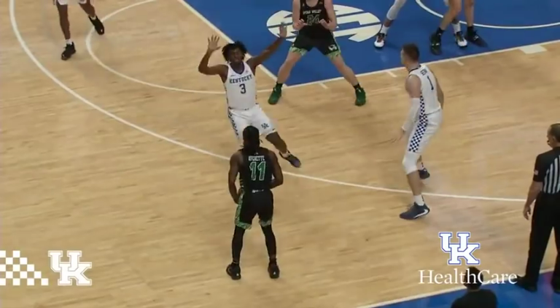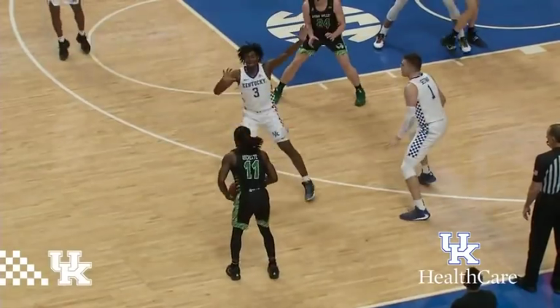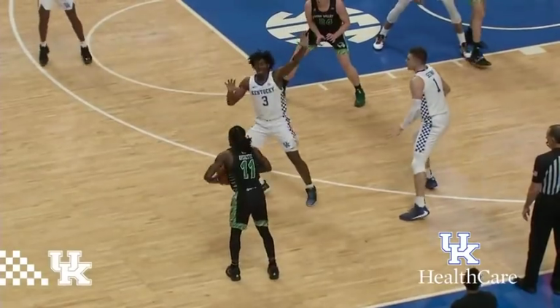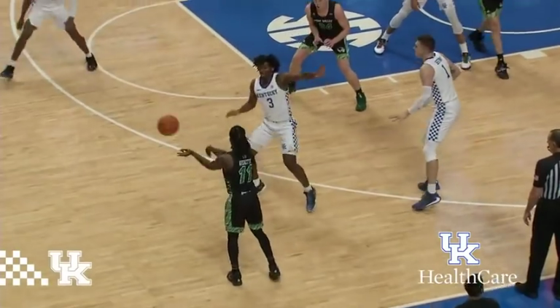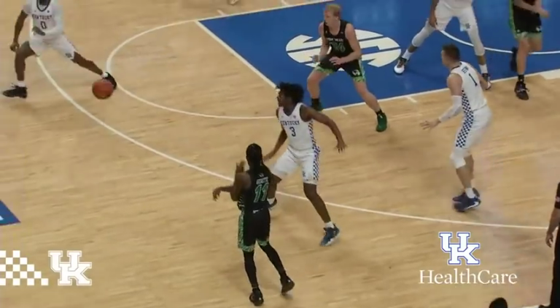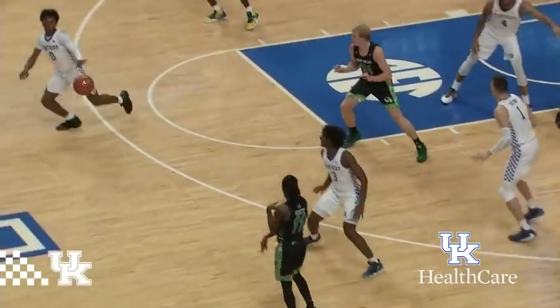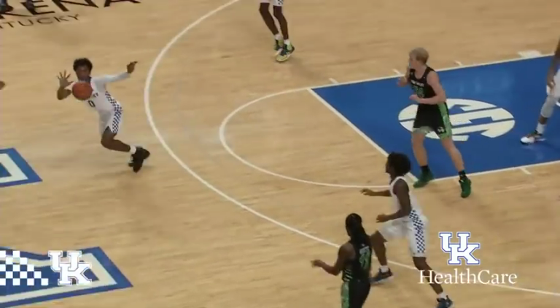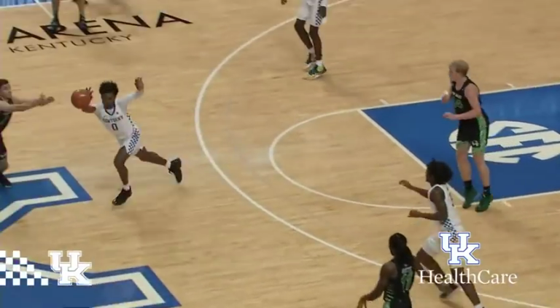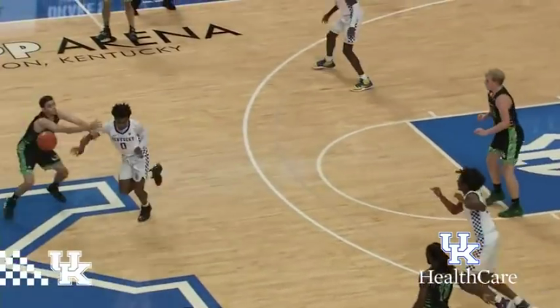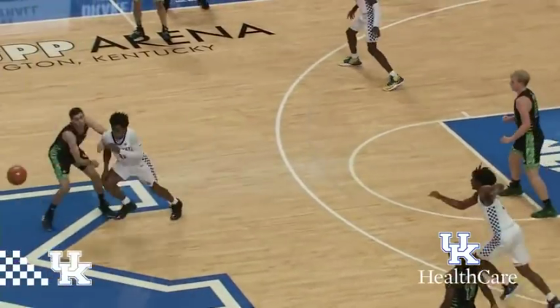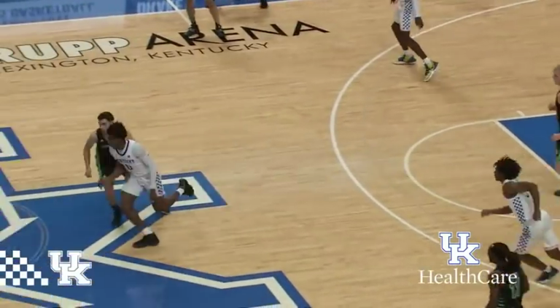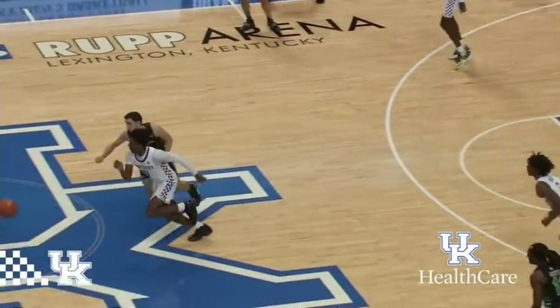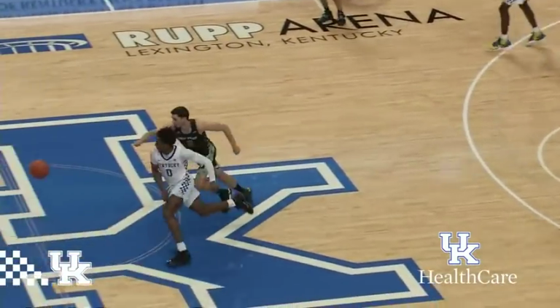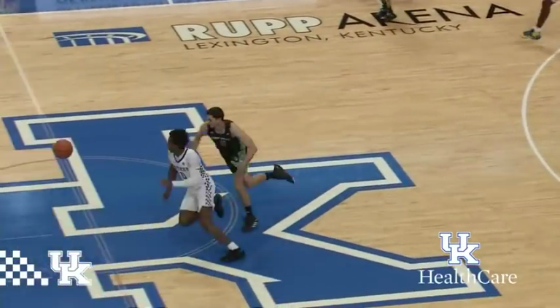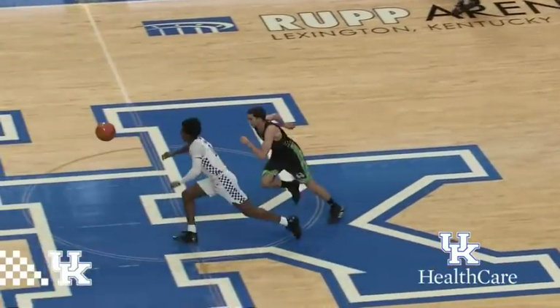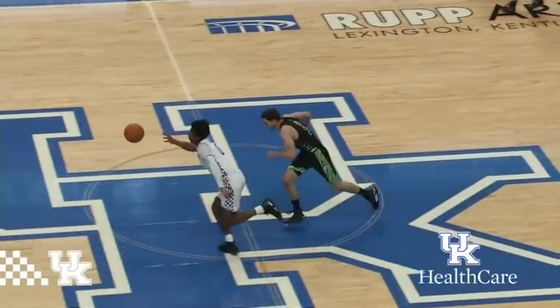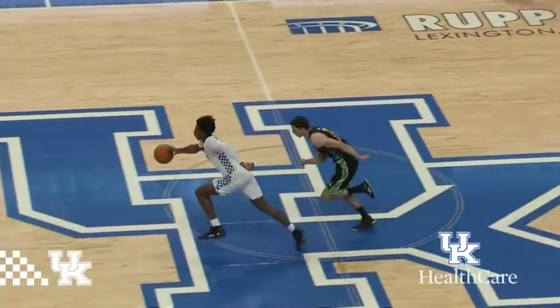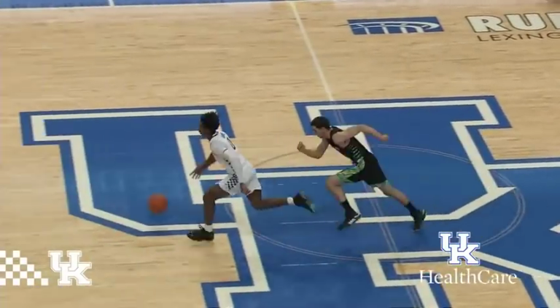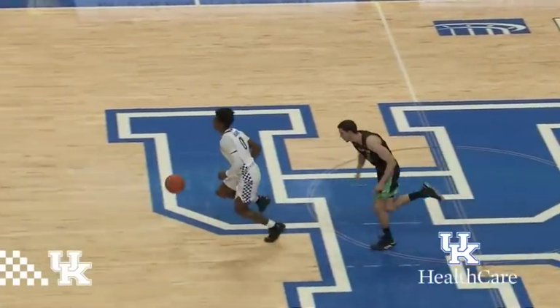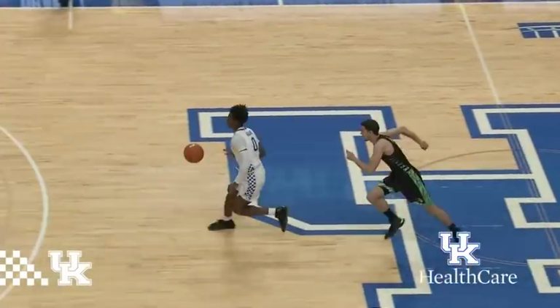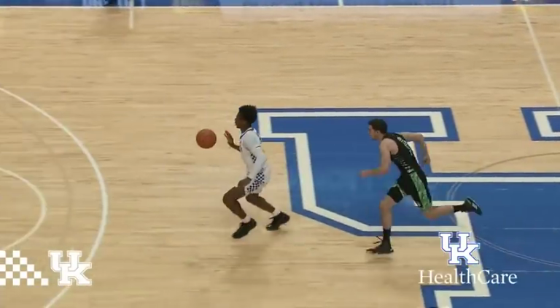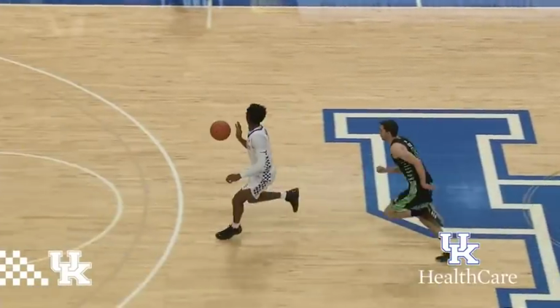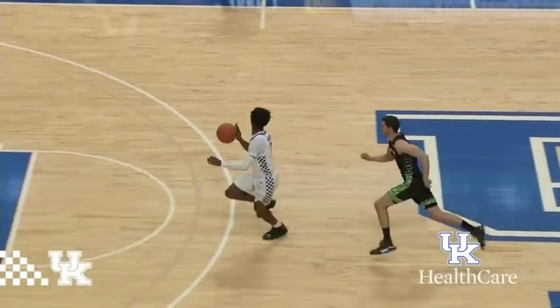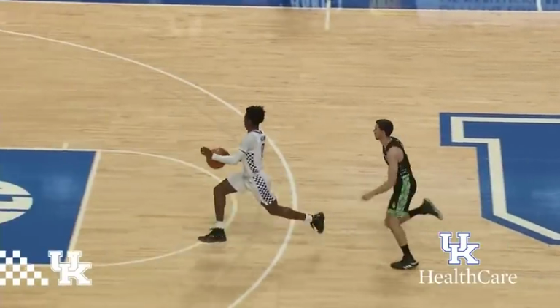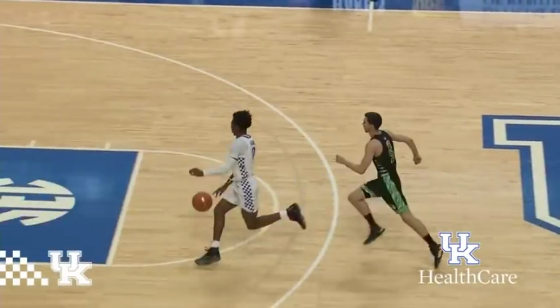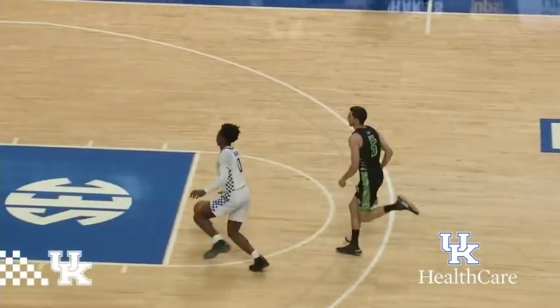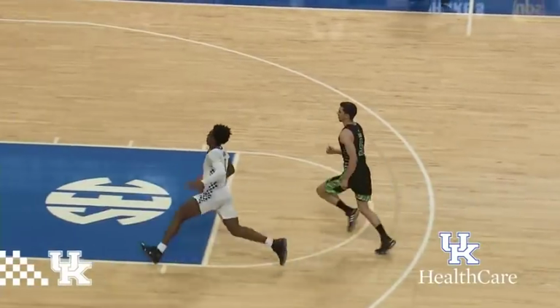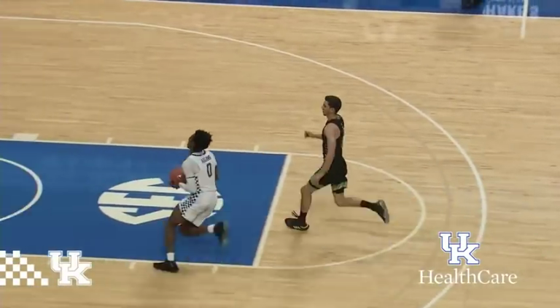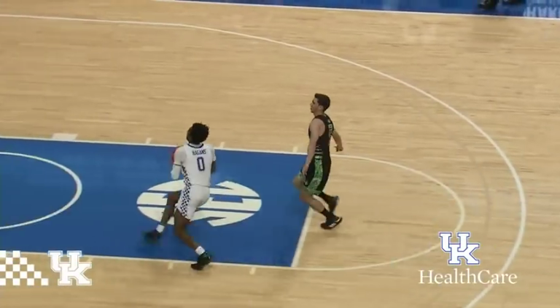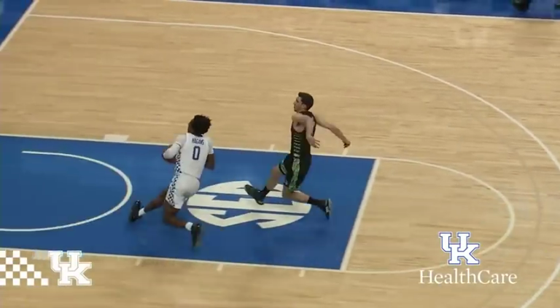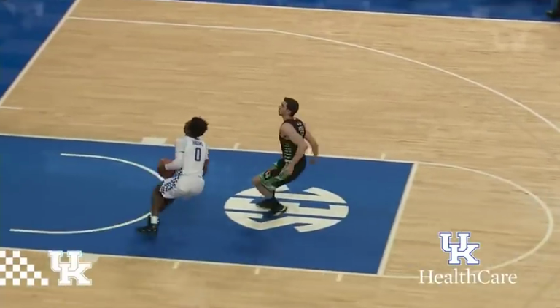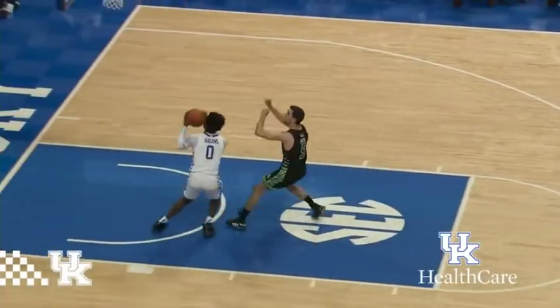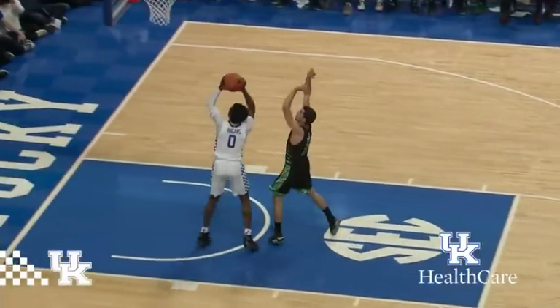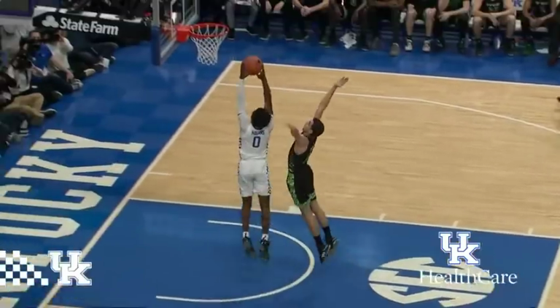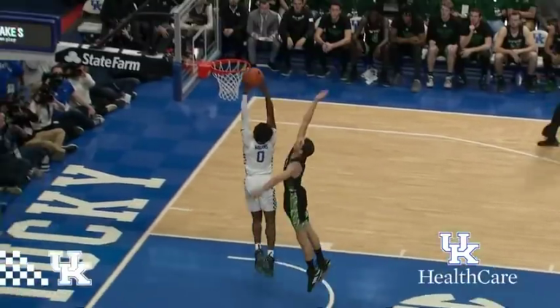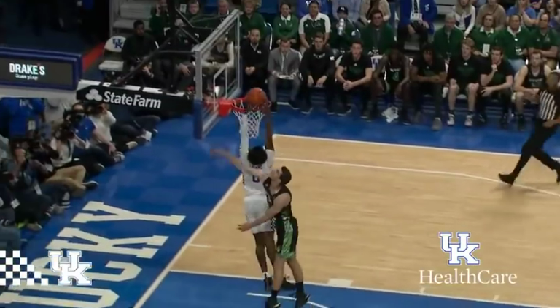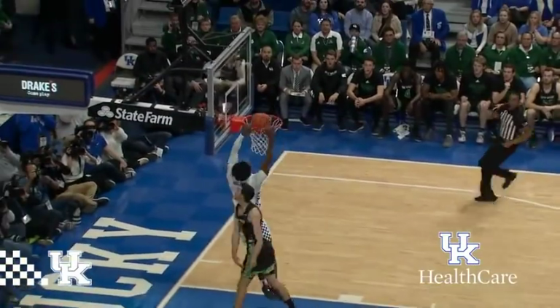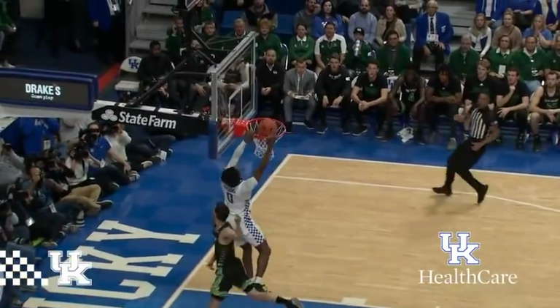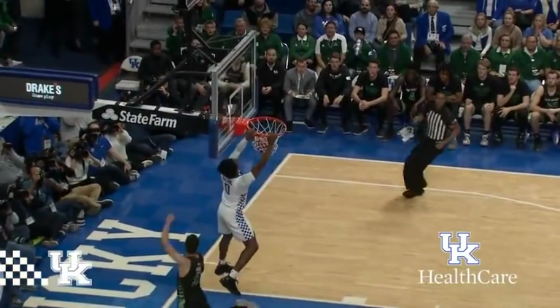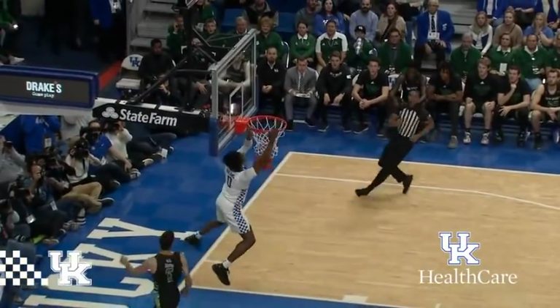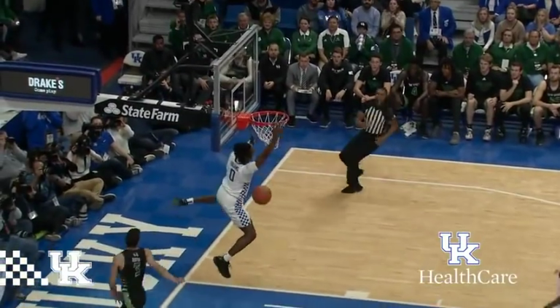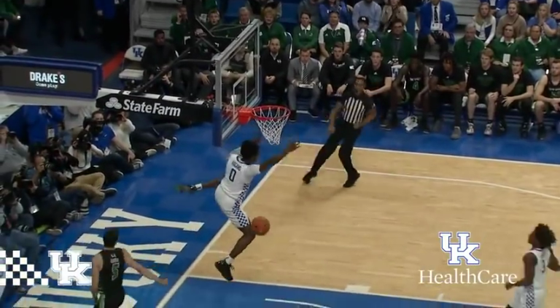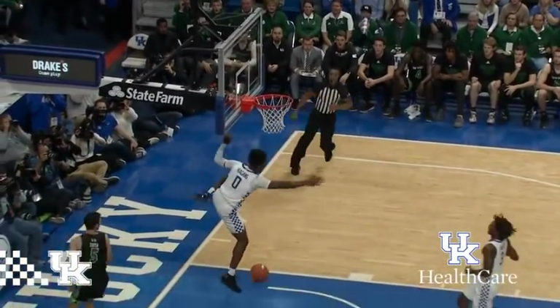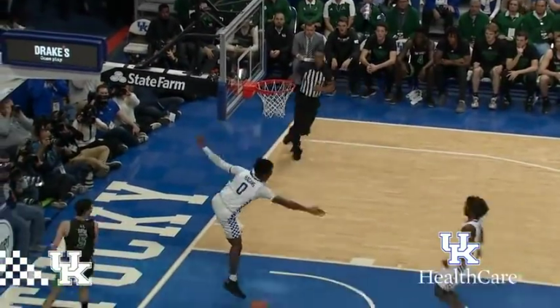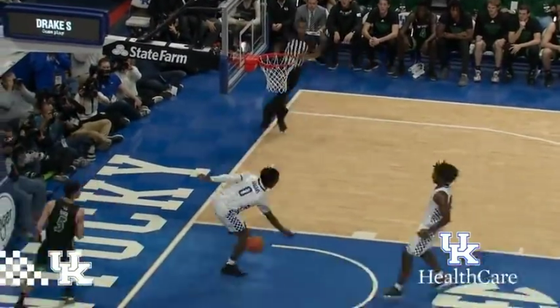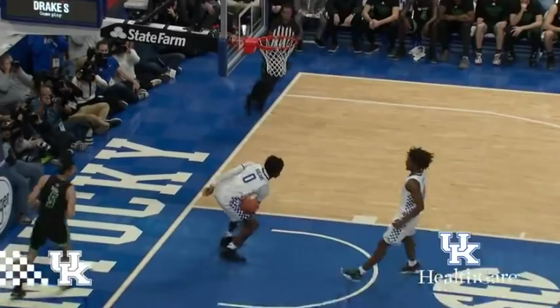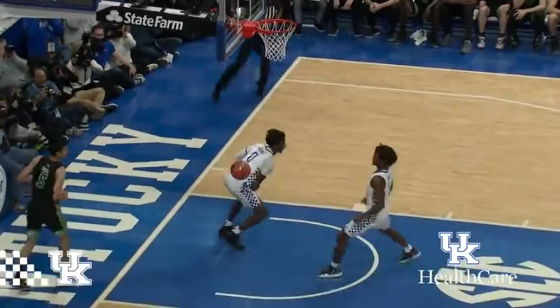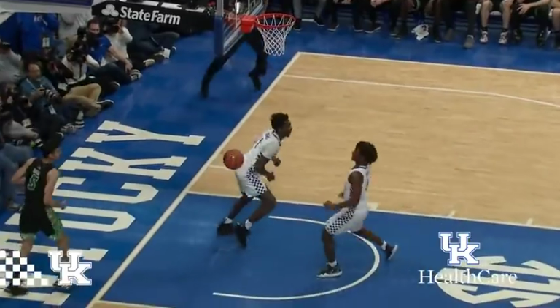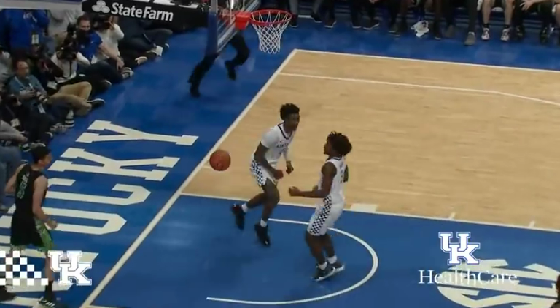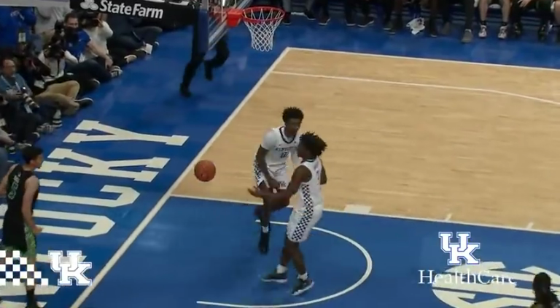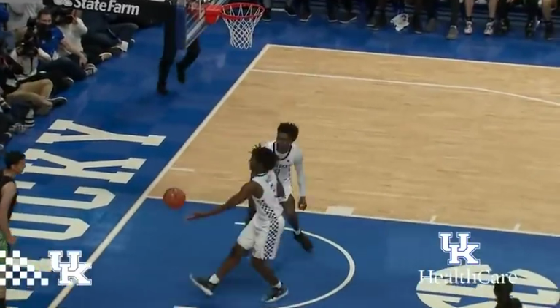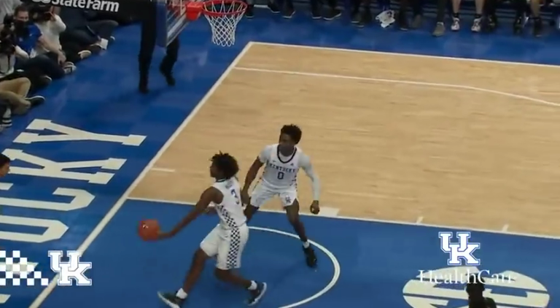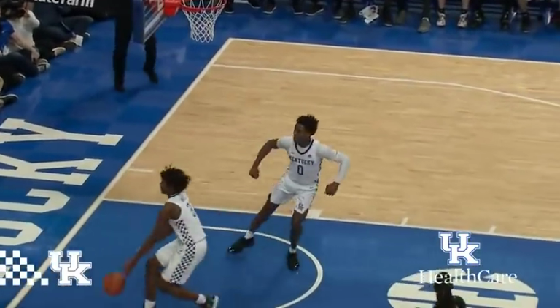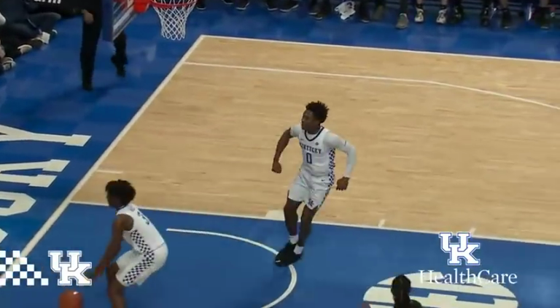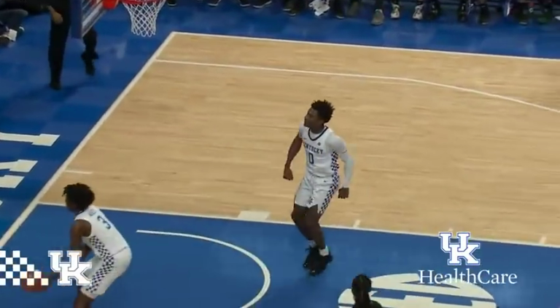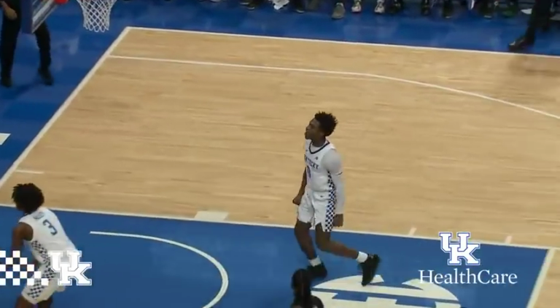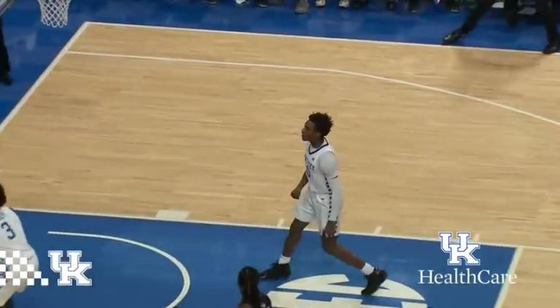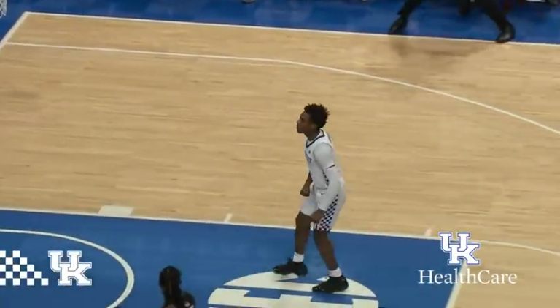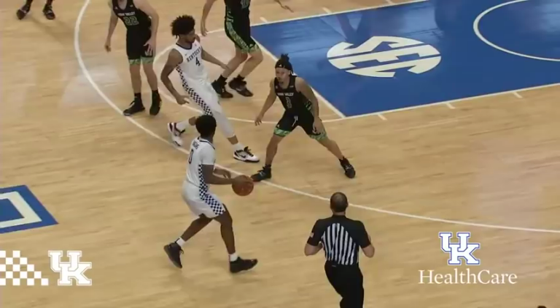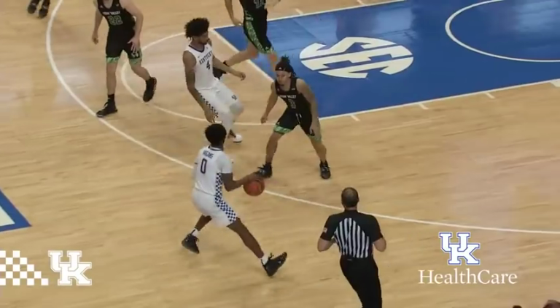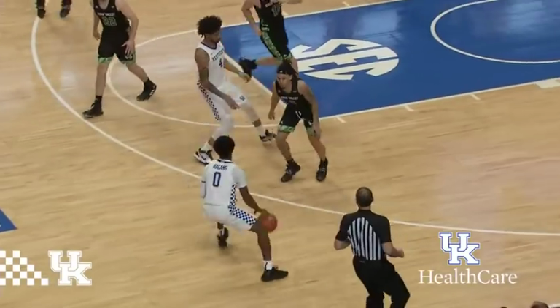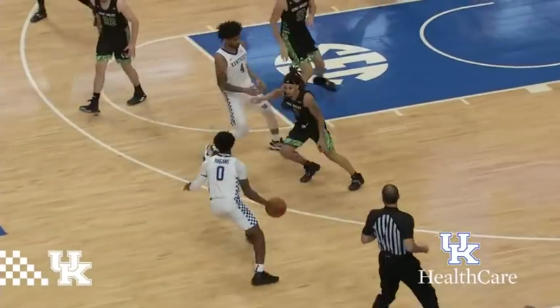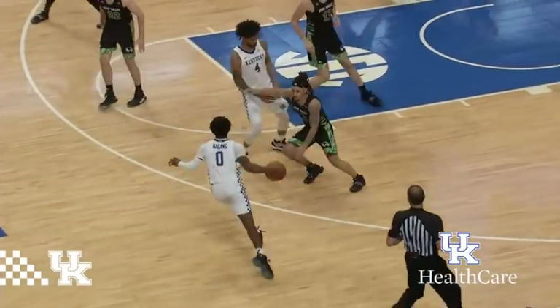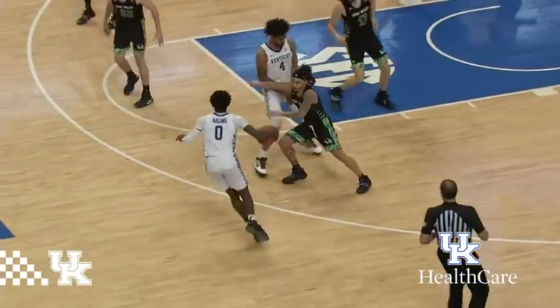Passes right side to Averitt, pass out front, stolen by Higgins! Higgins will drive and dunk at the other end! Yes, he did!